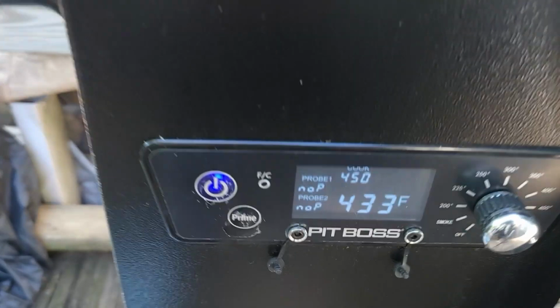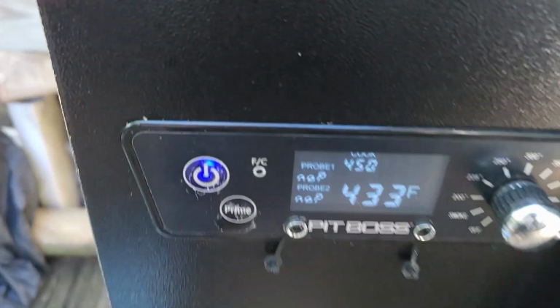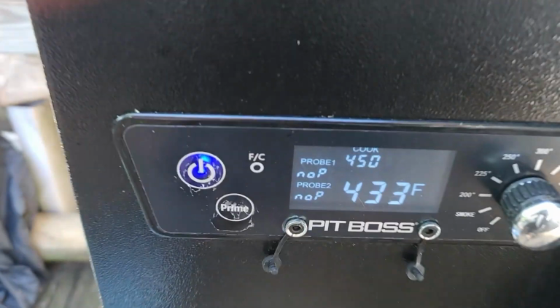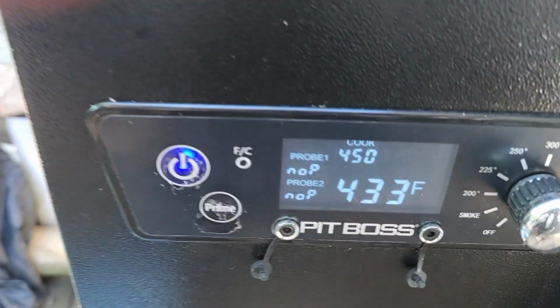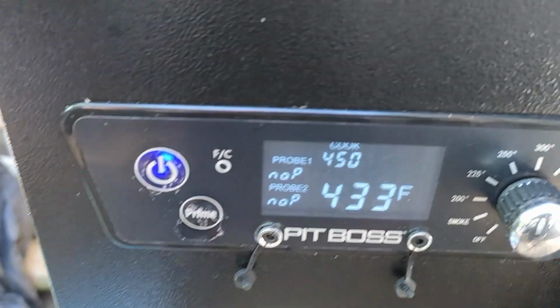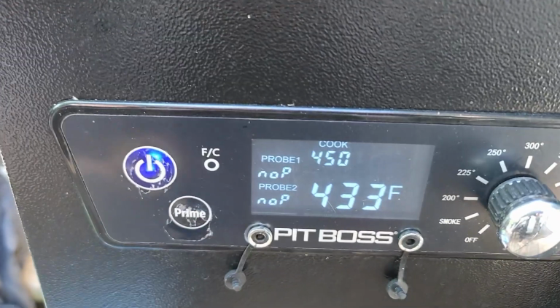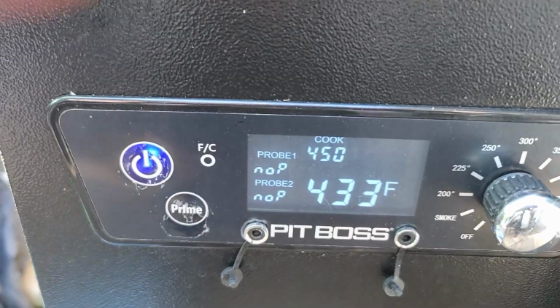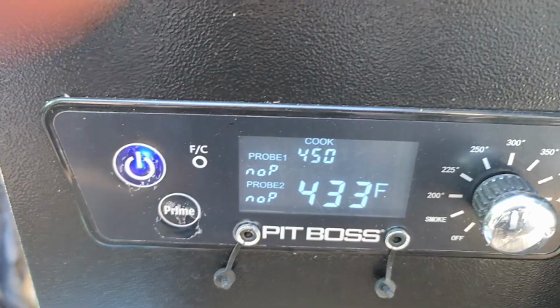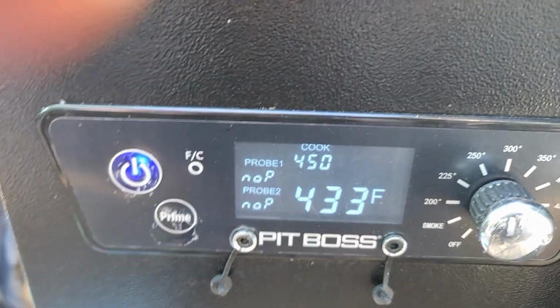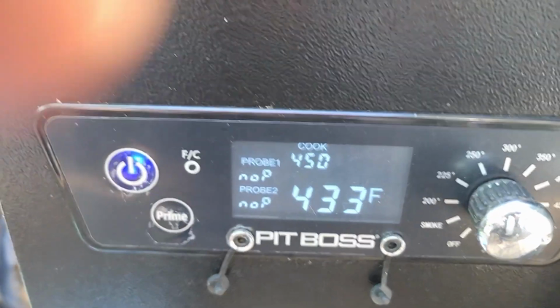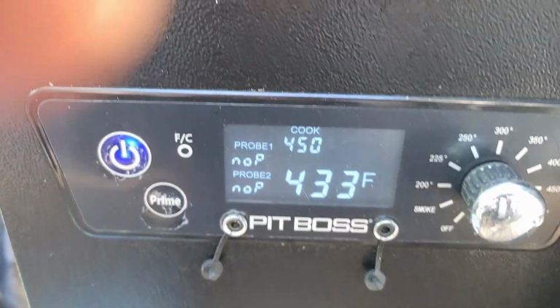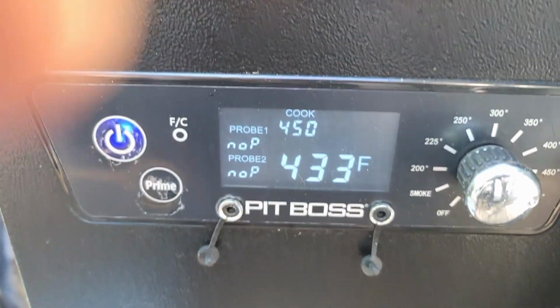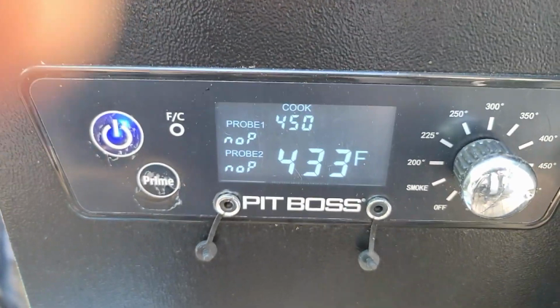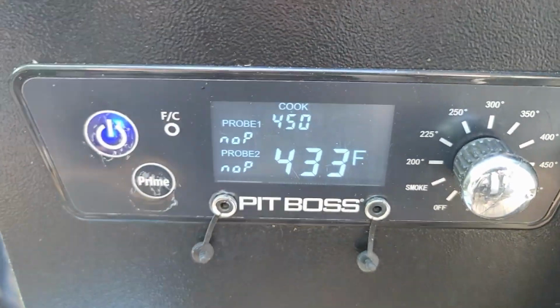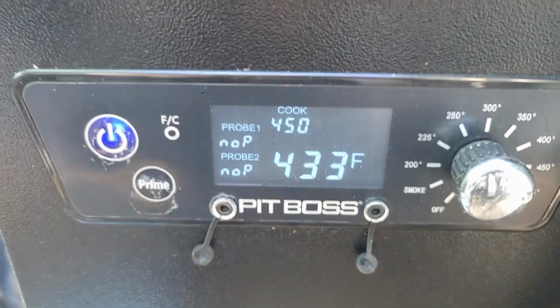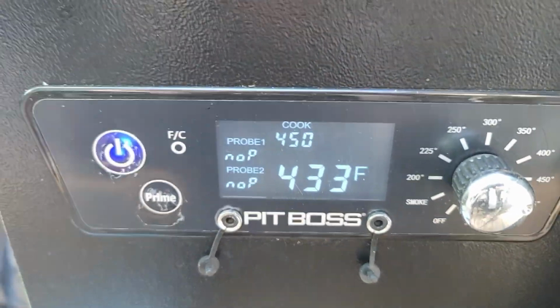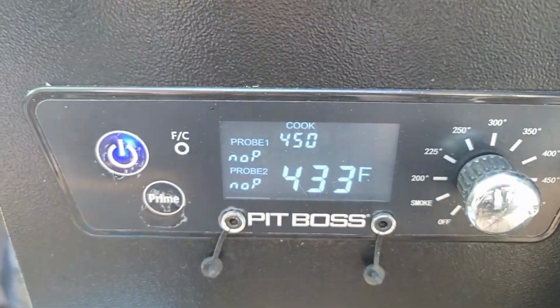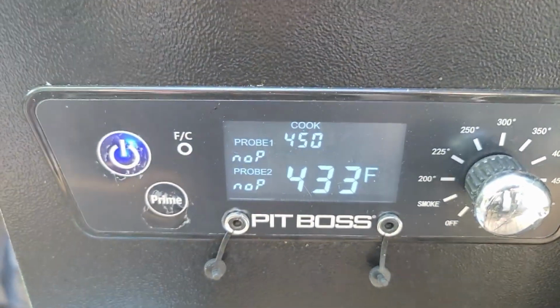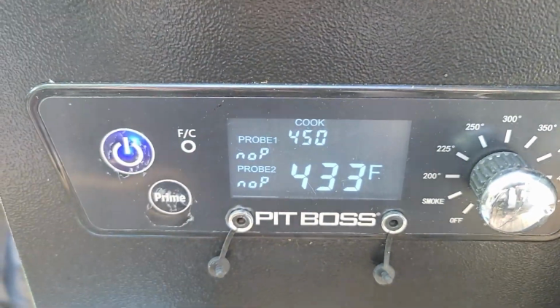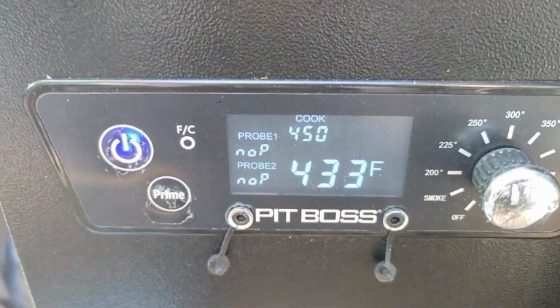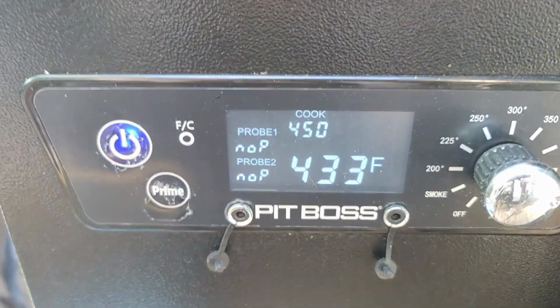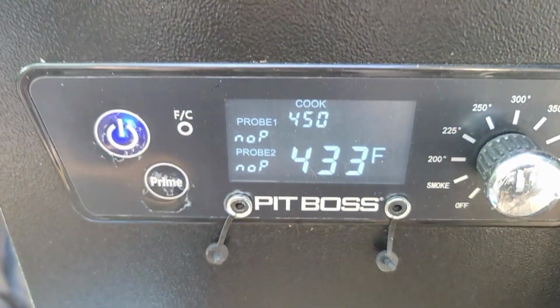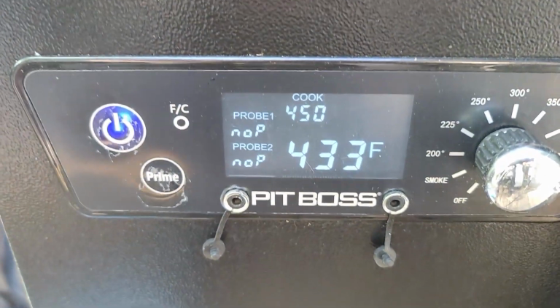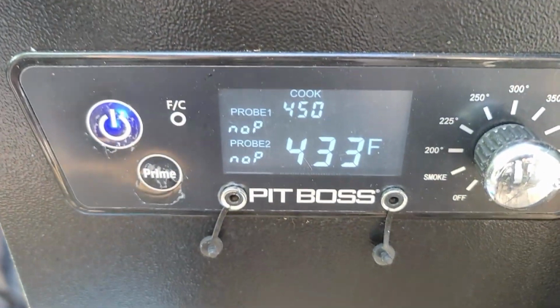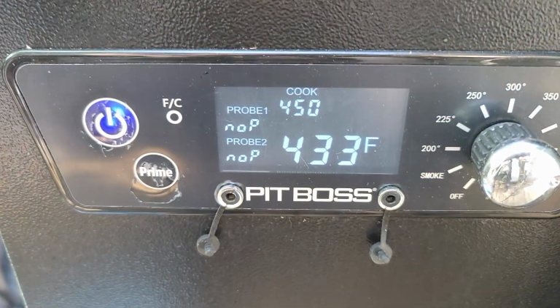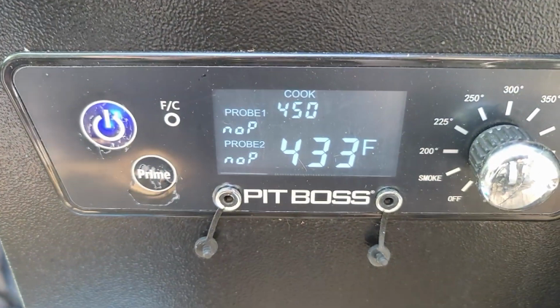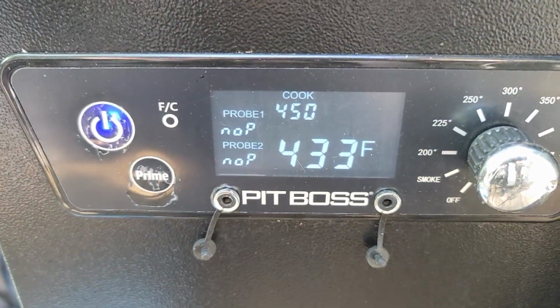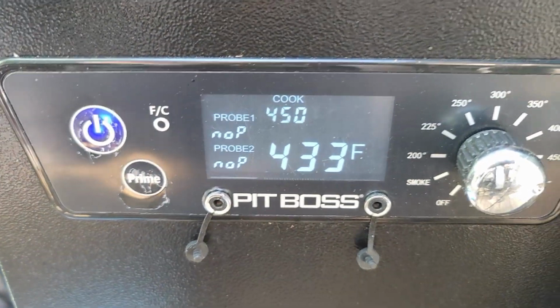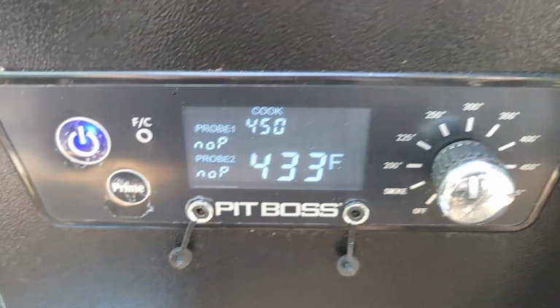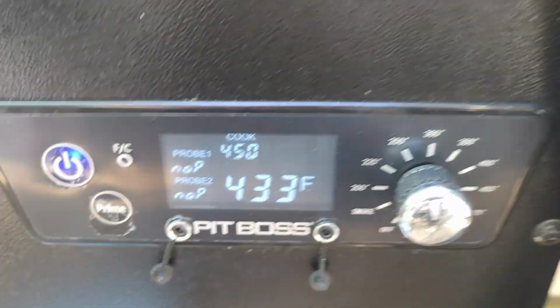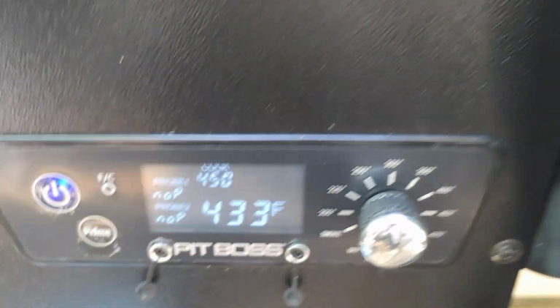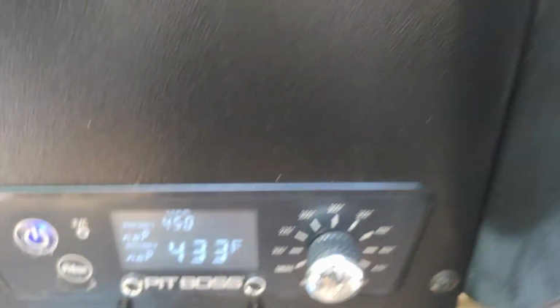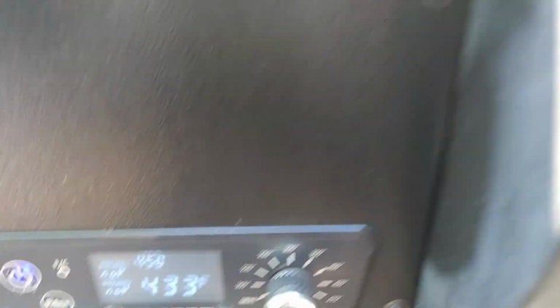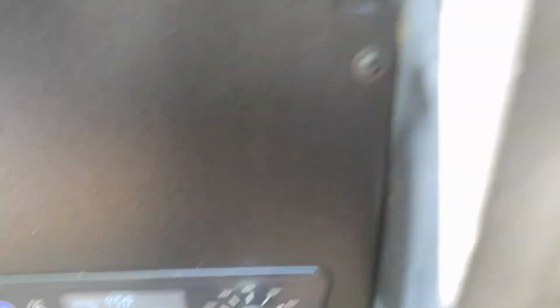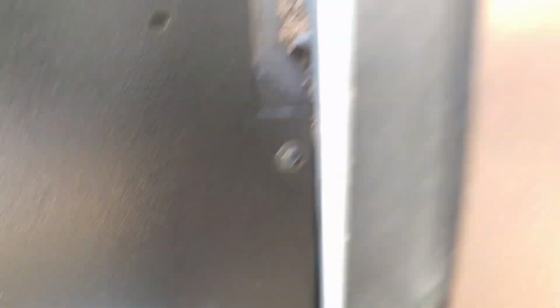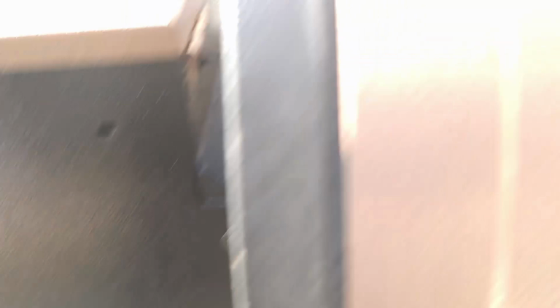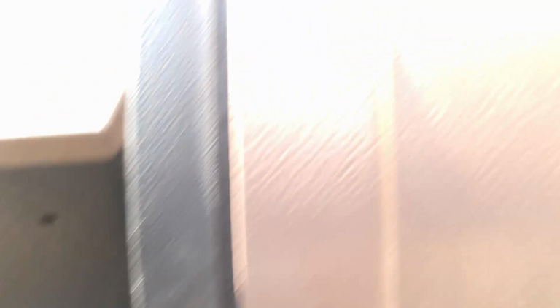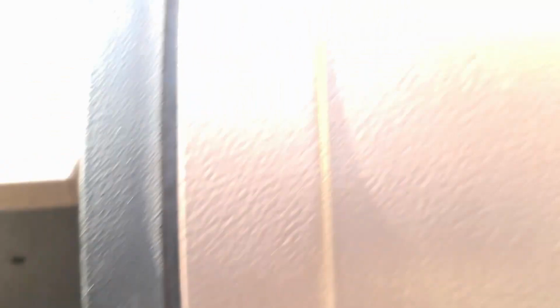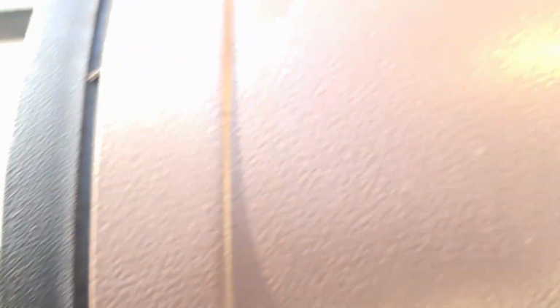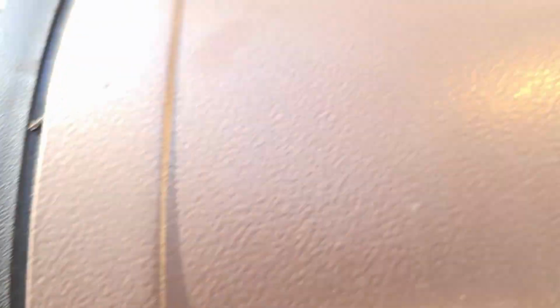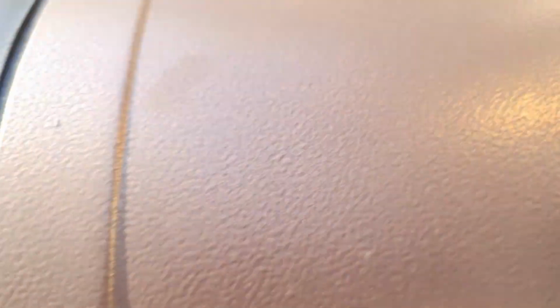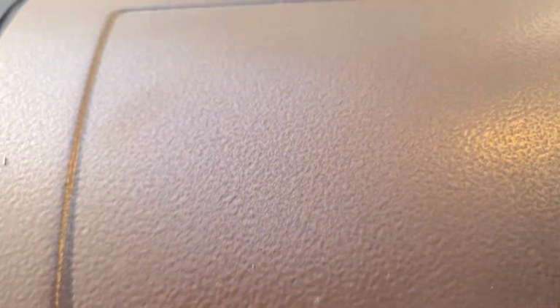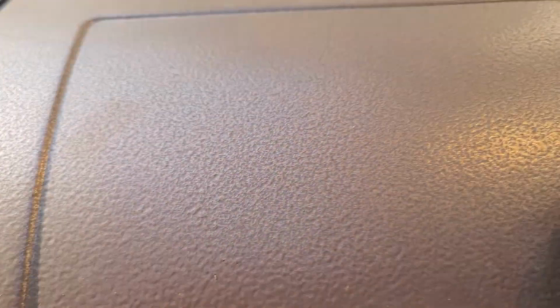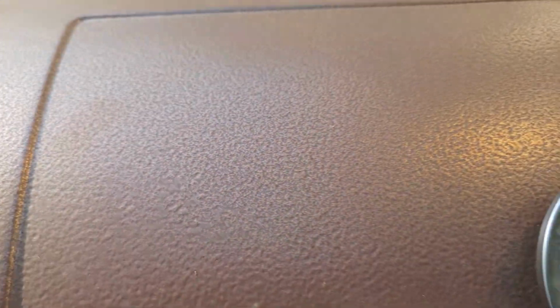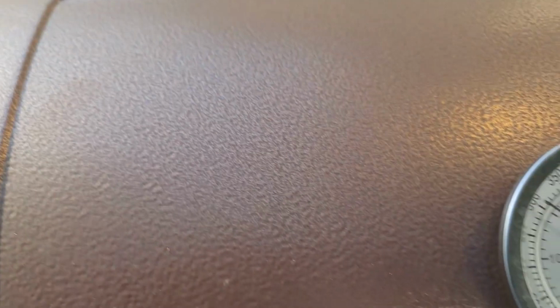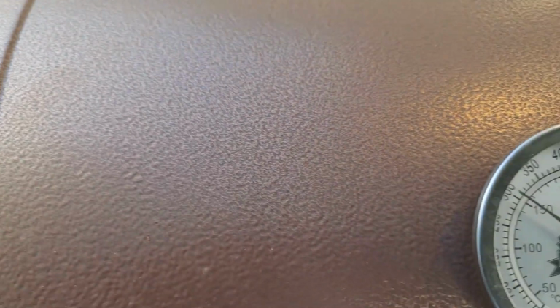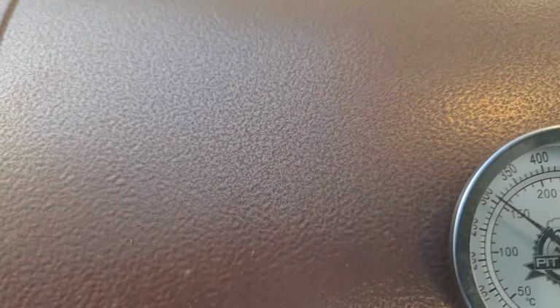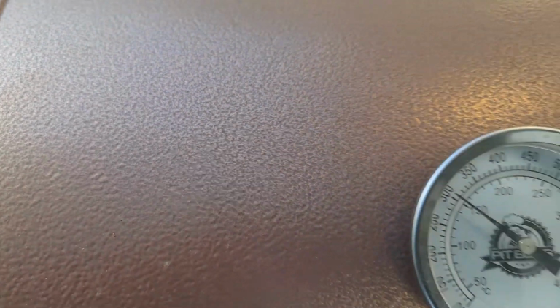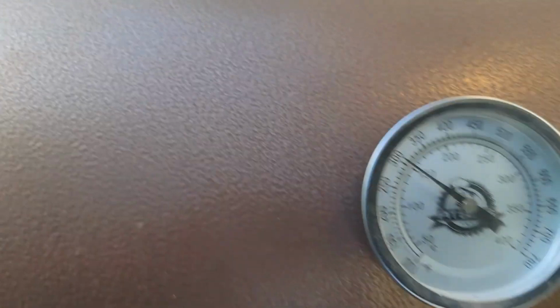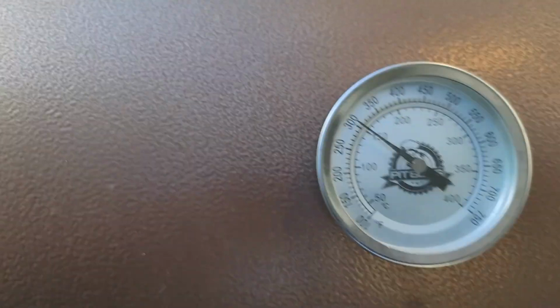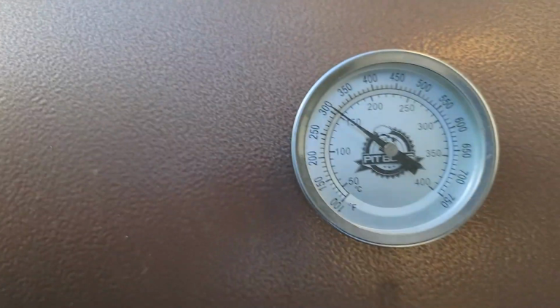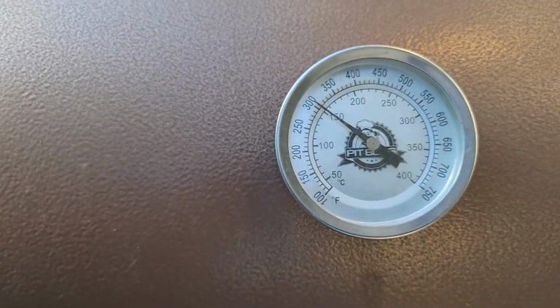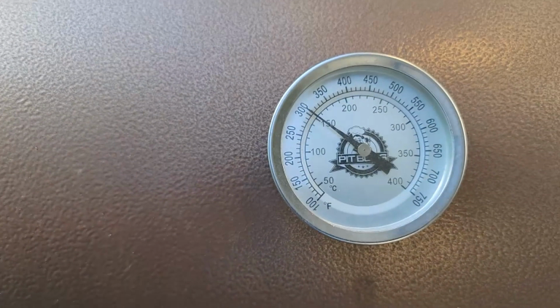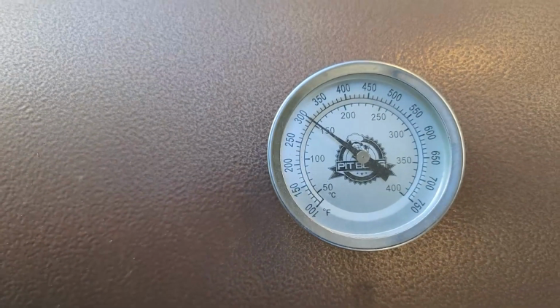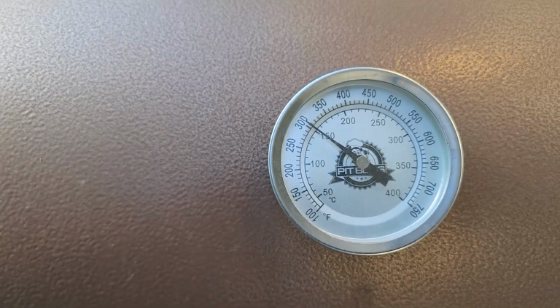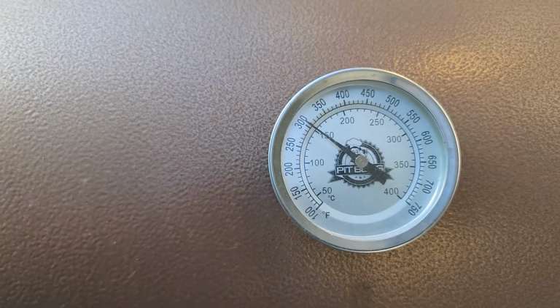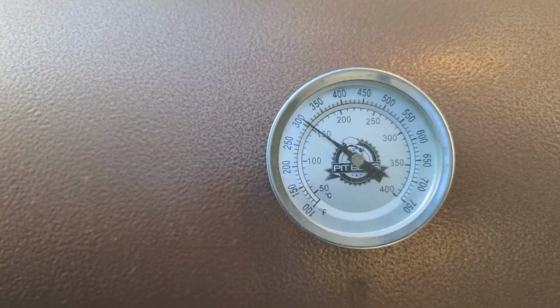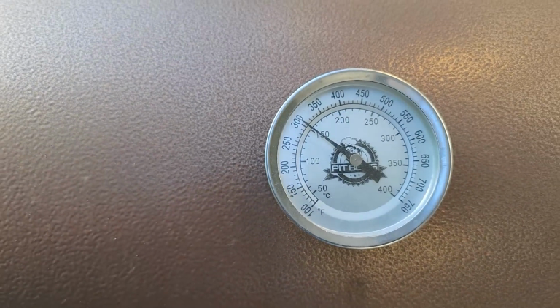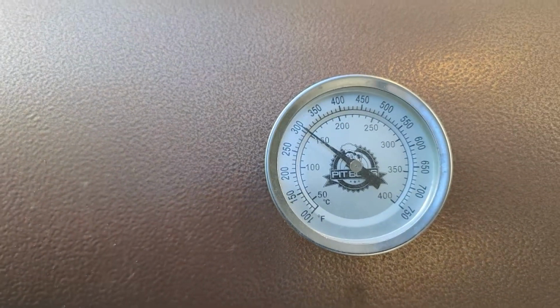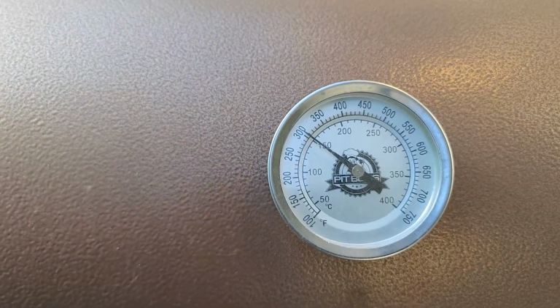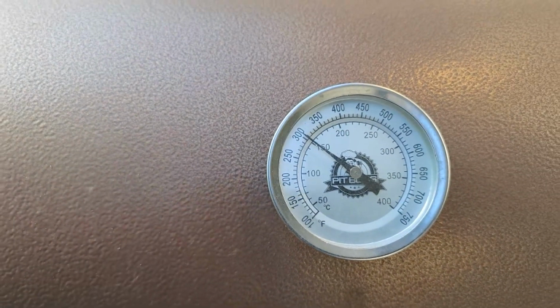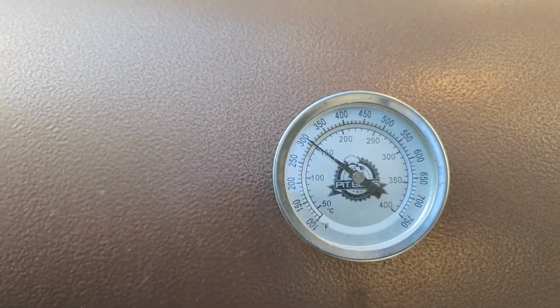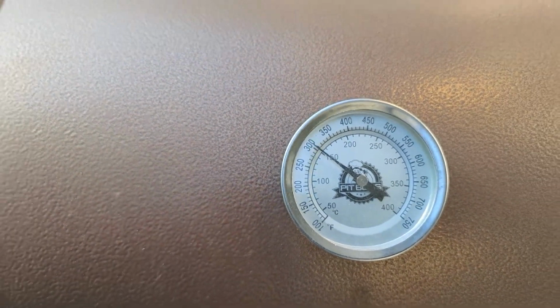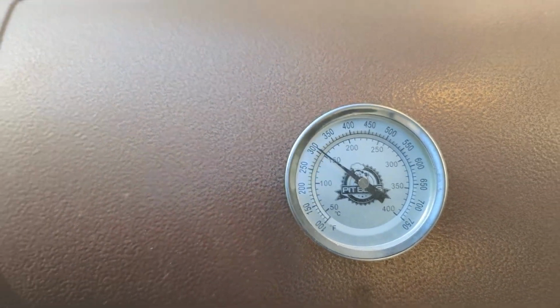As you can see, we've got the grill set to 450 — we're at 433 right now. We still have a little bit to go before the grill is fully up to temp.